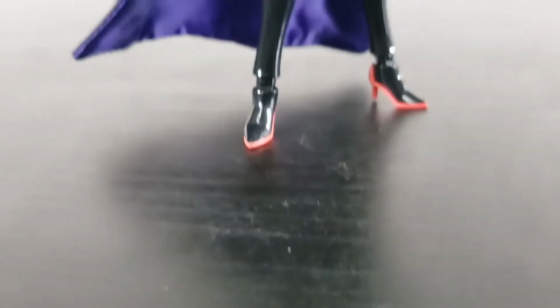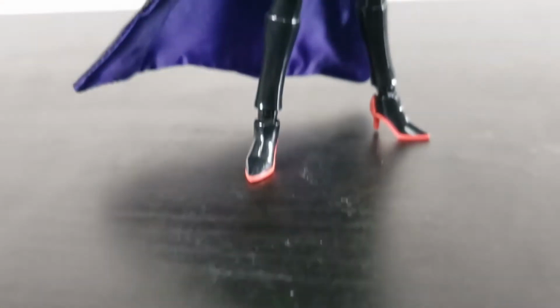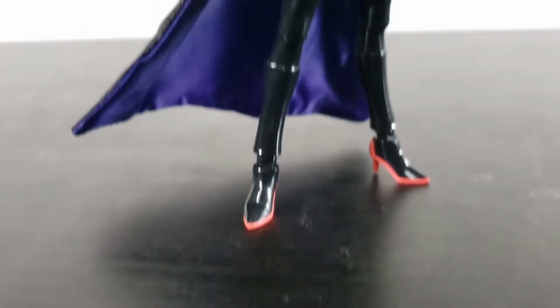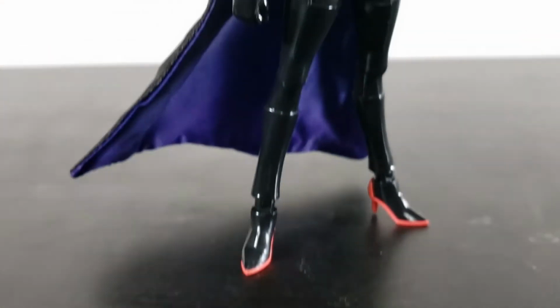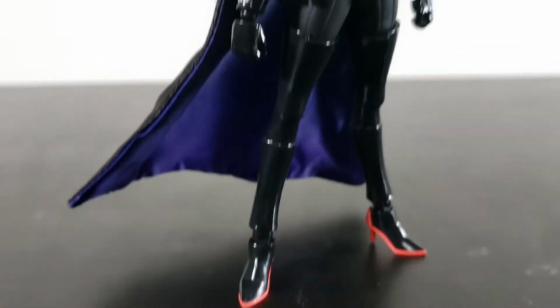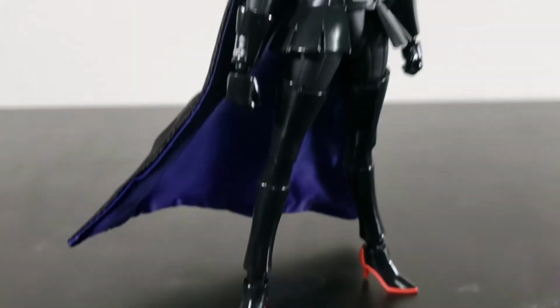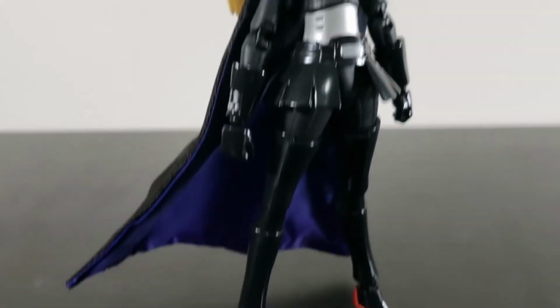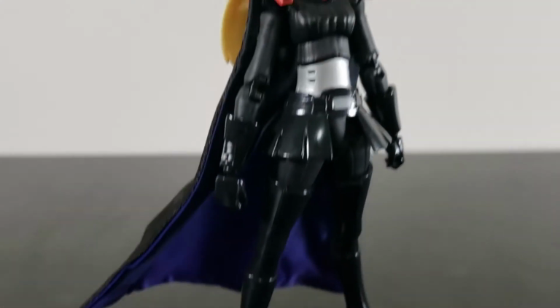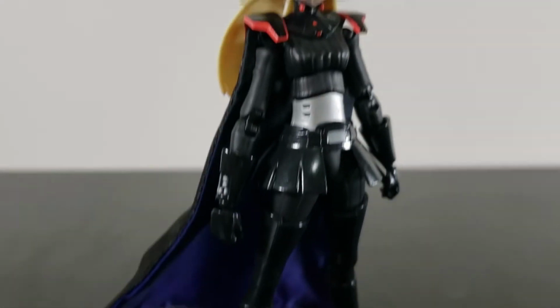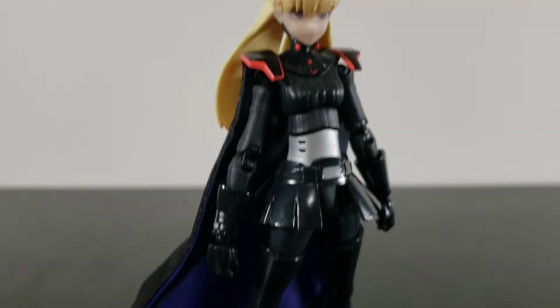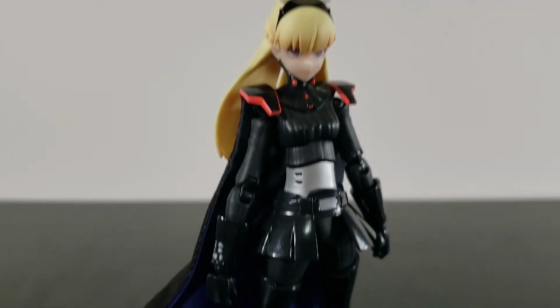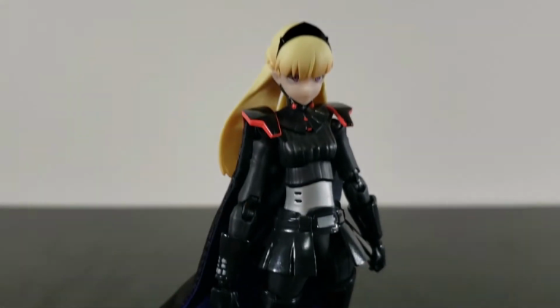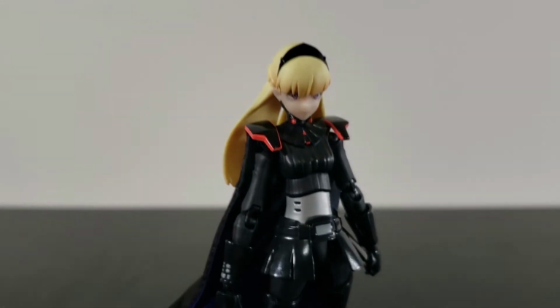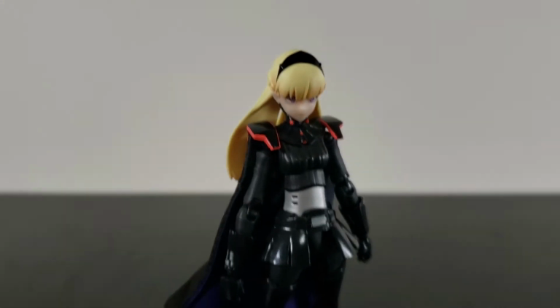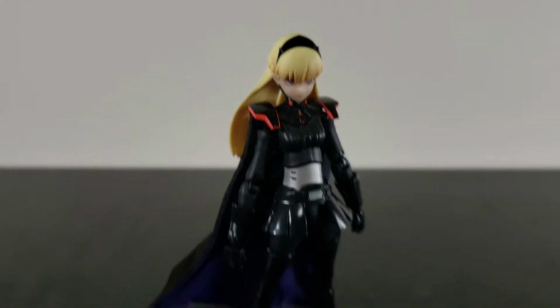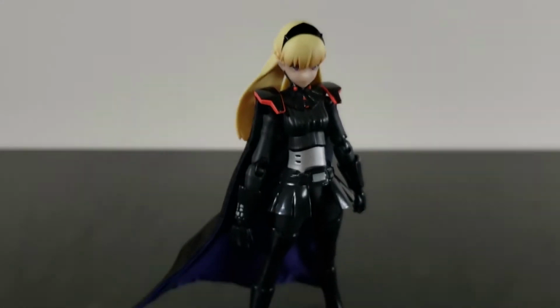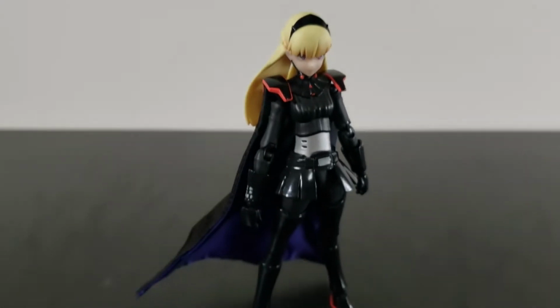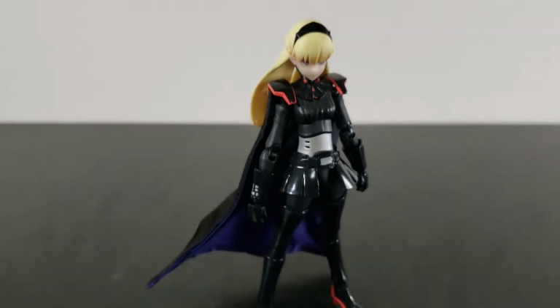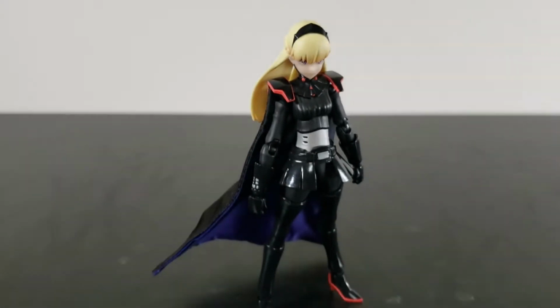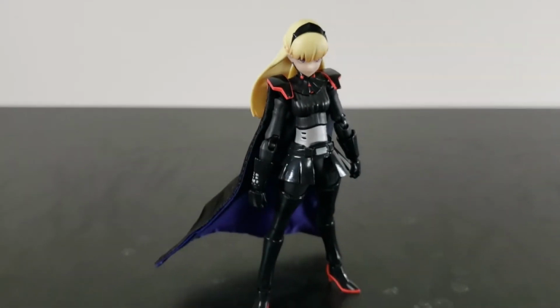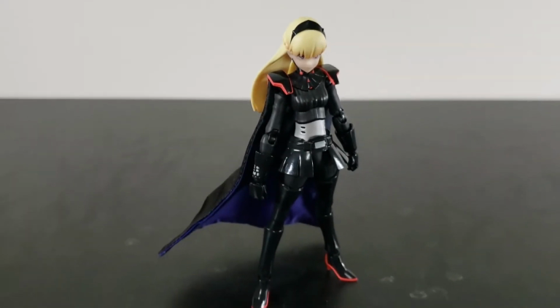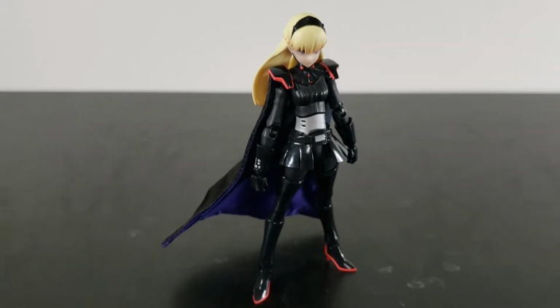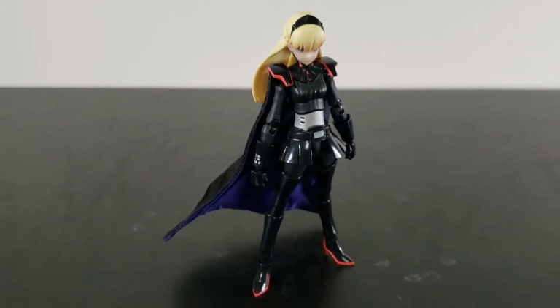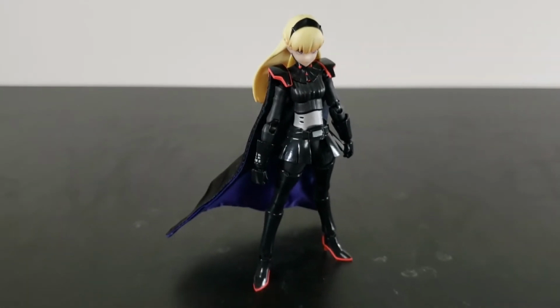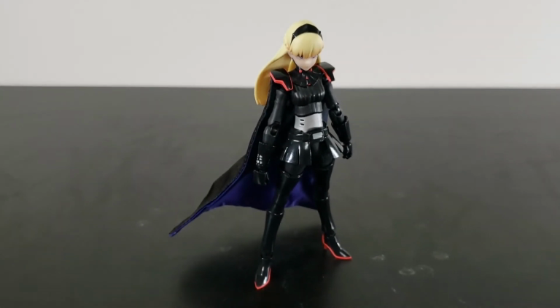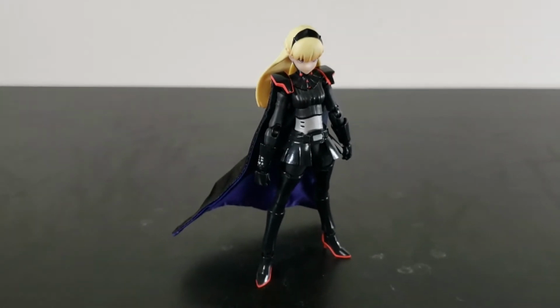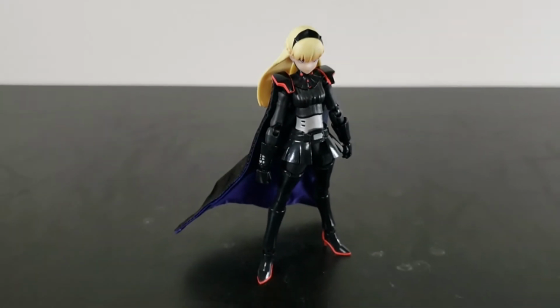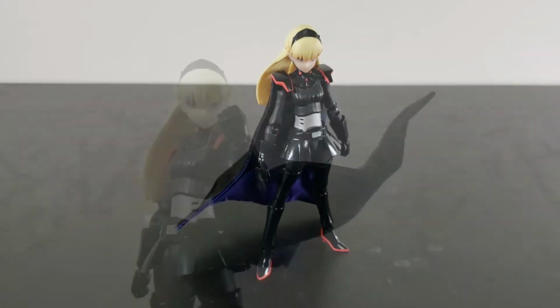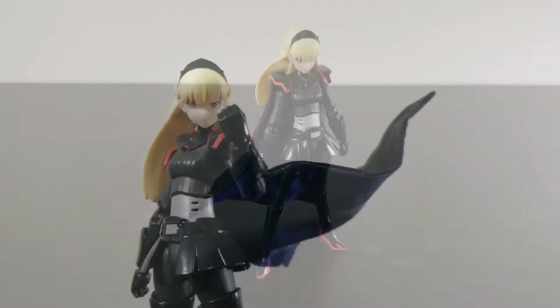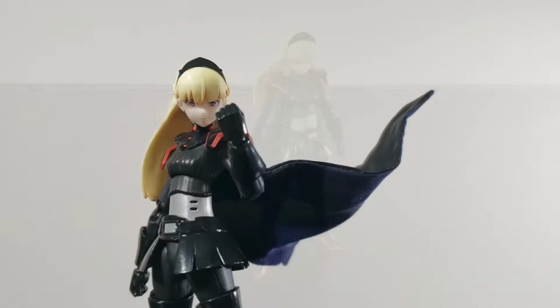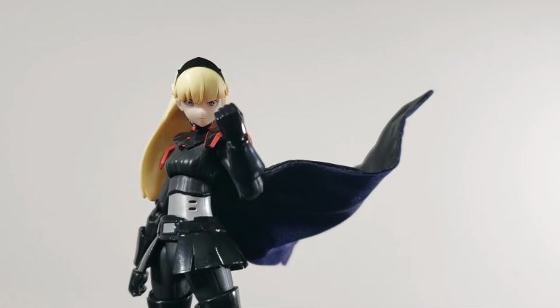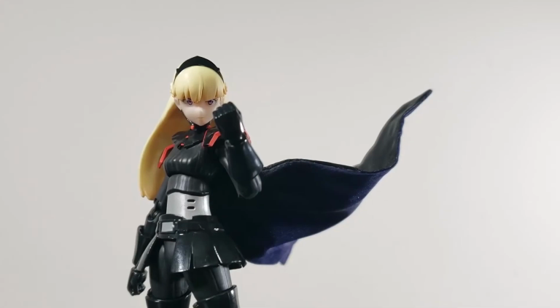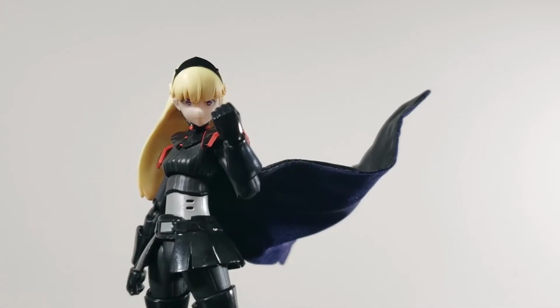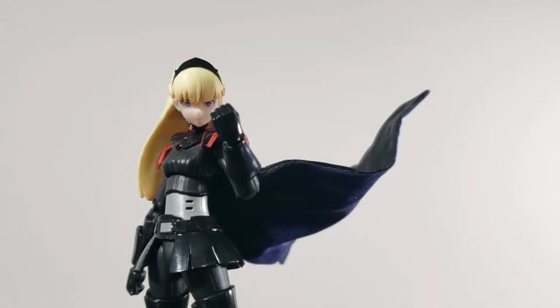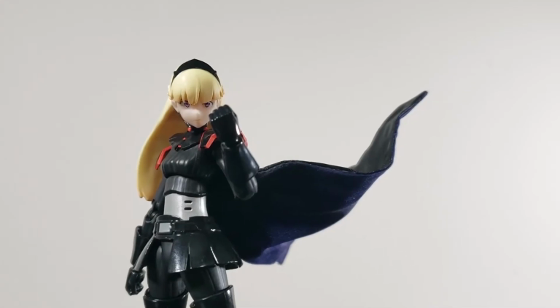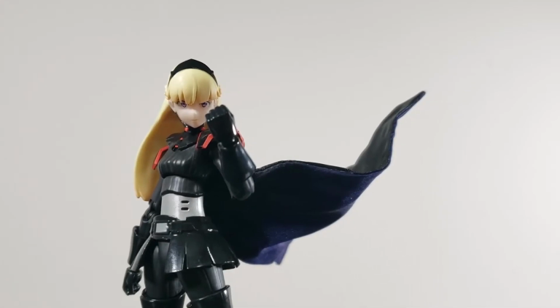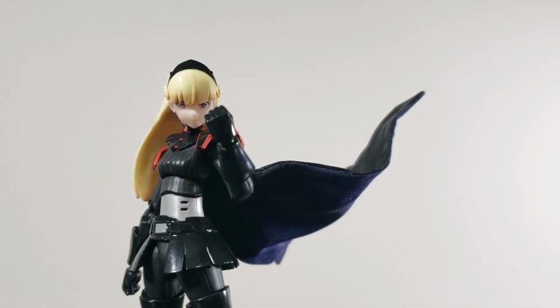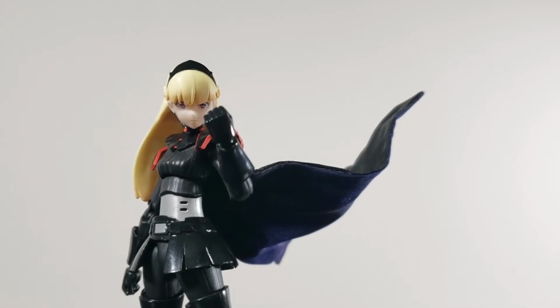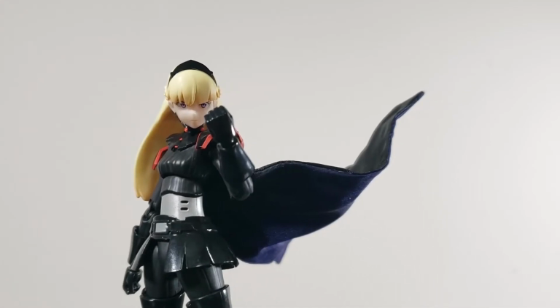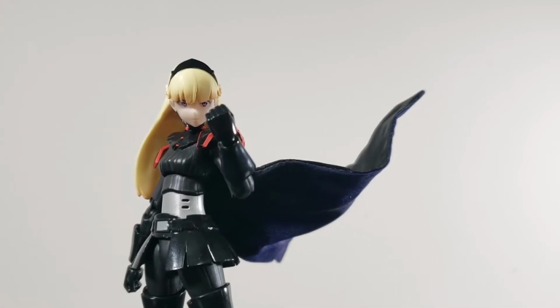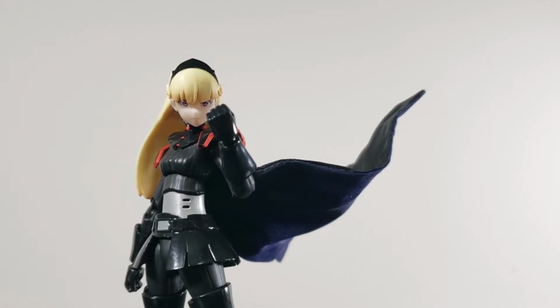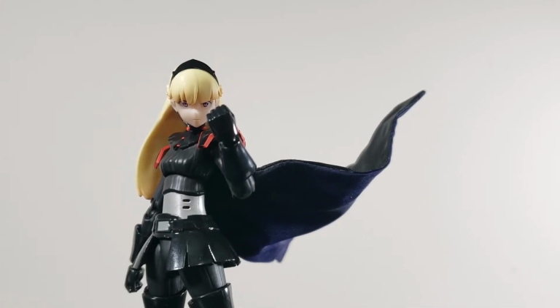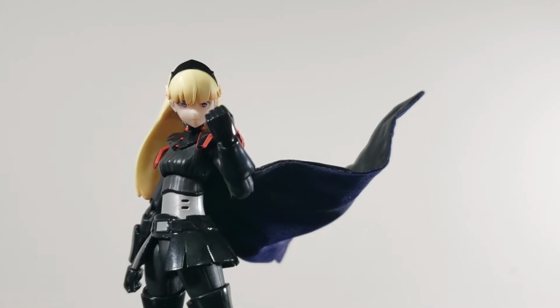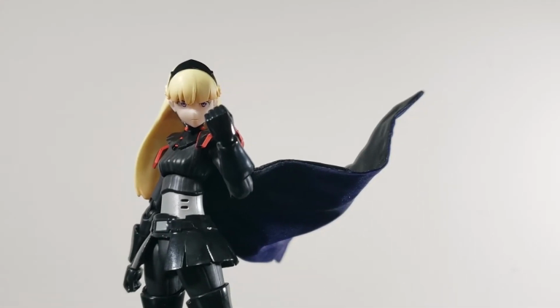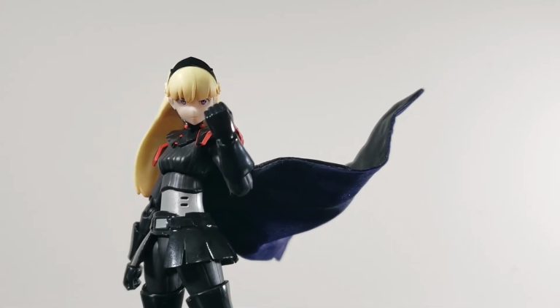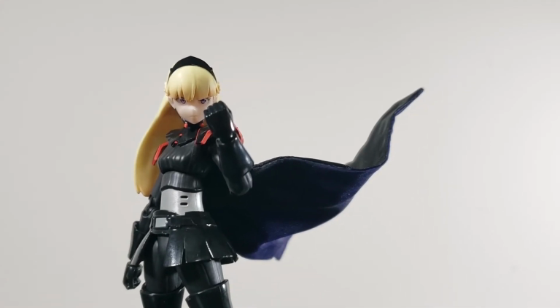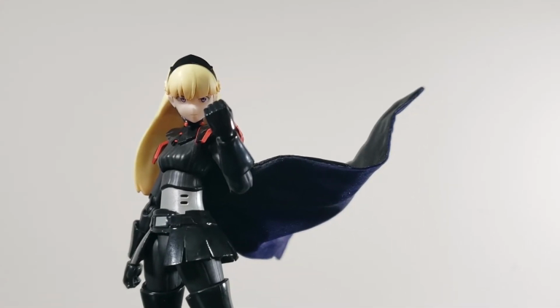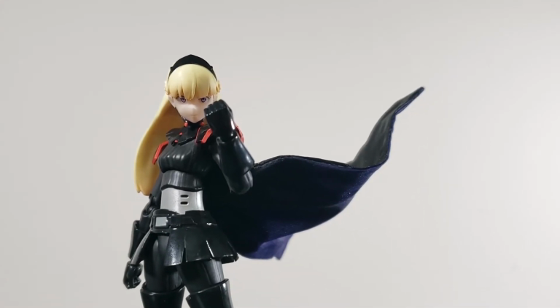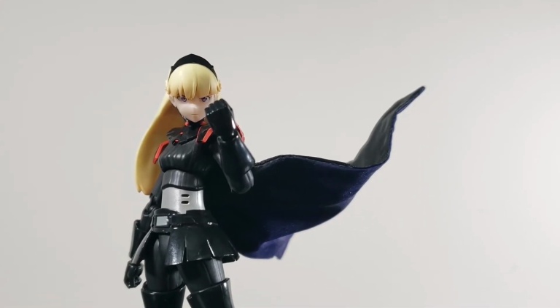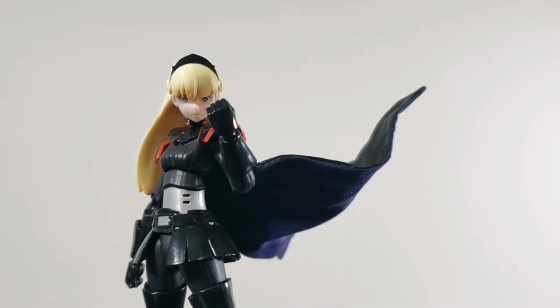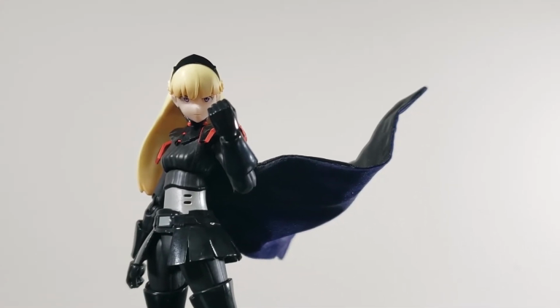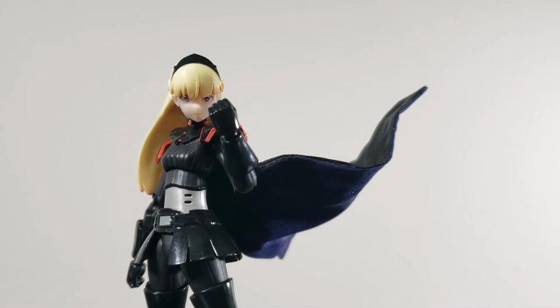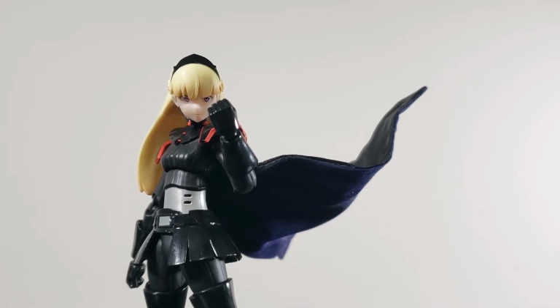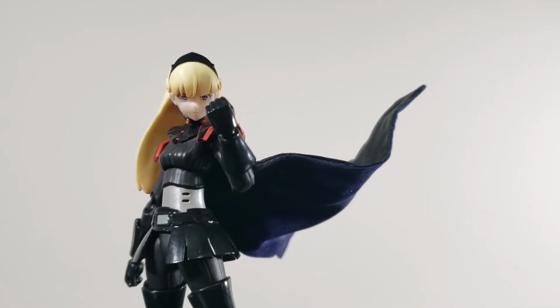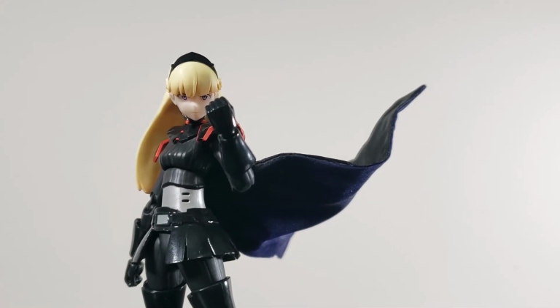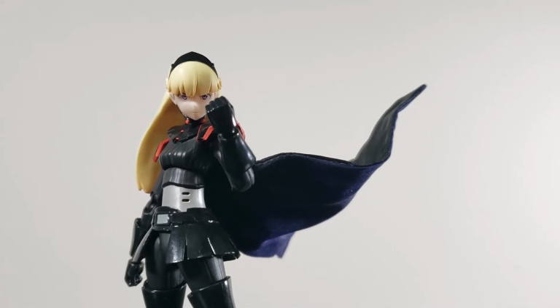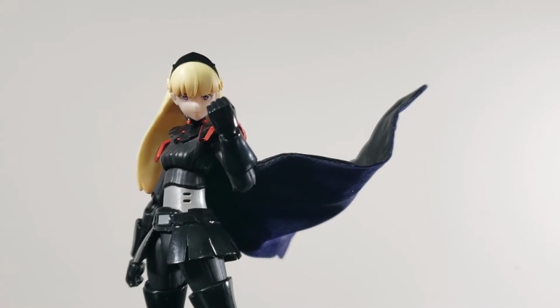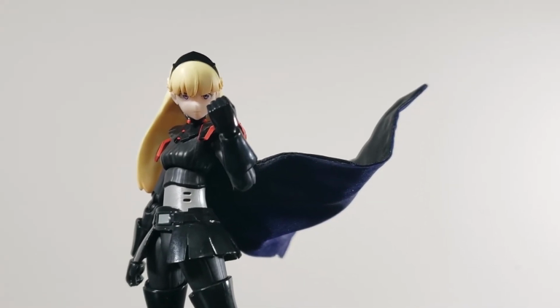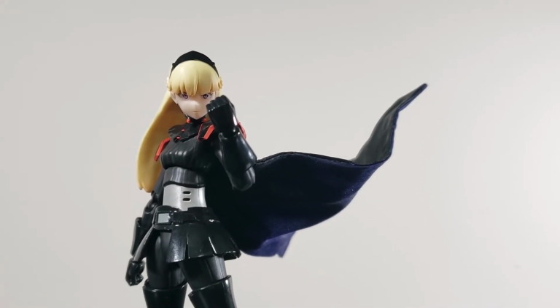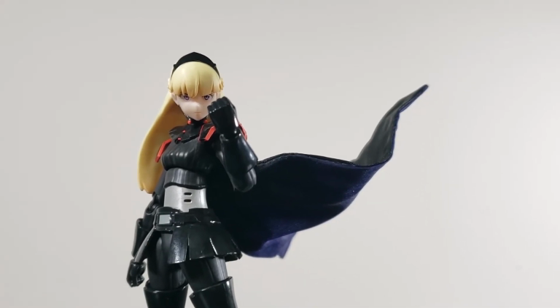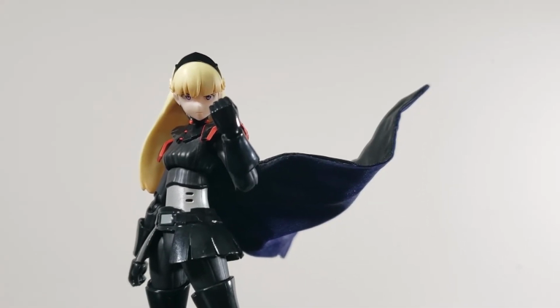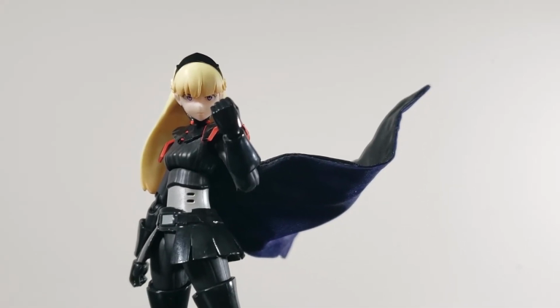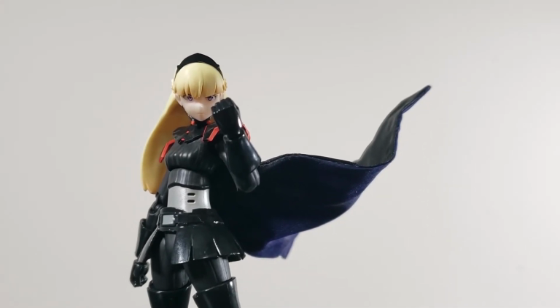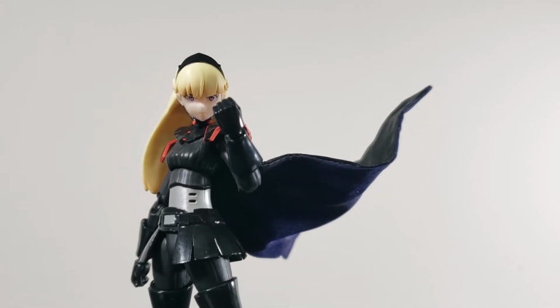Surprisingly, the heels don't really affect much of her balance, and even with a posable cape, Aum maintains her balance no problem.